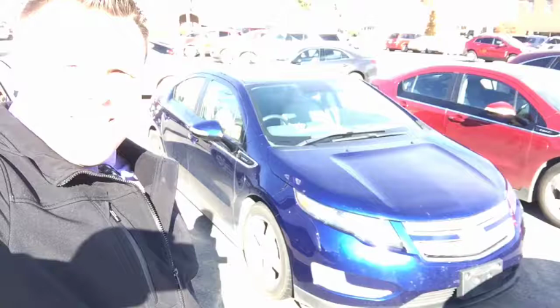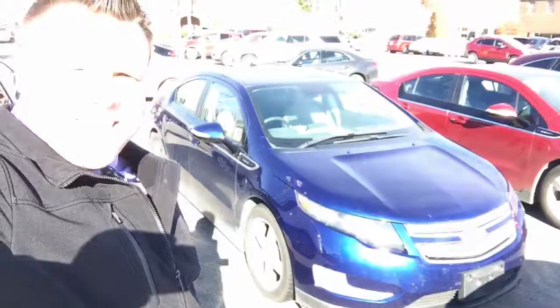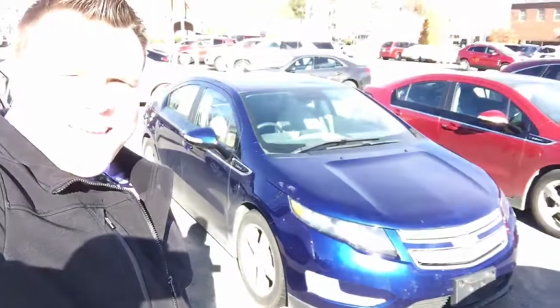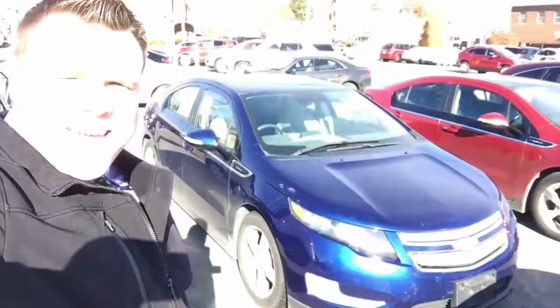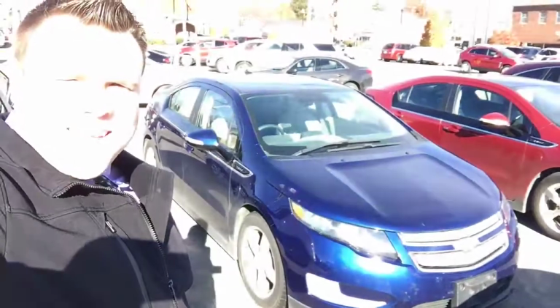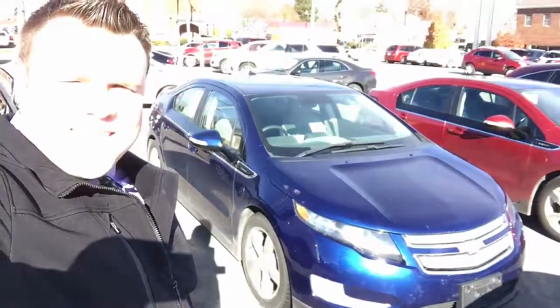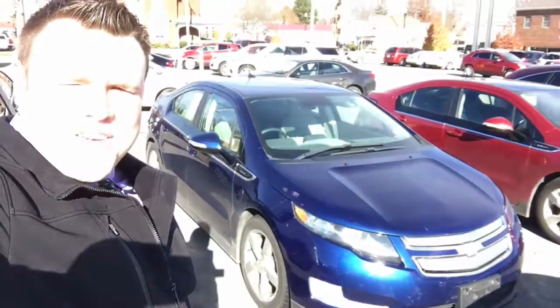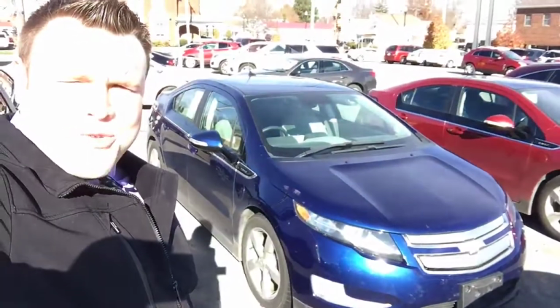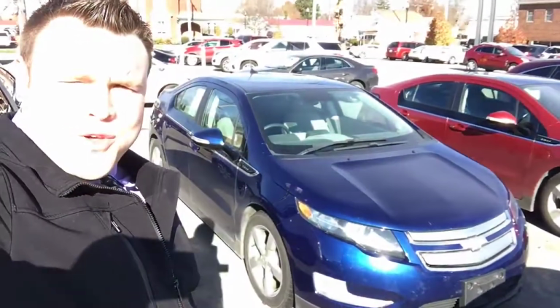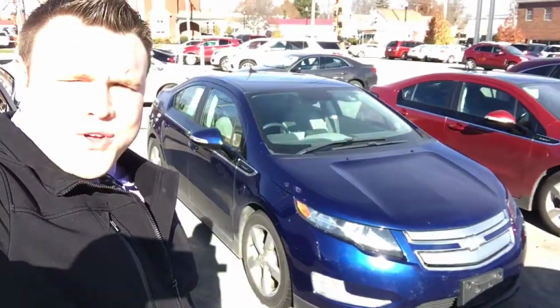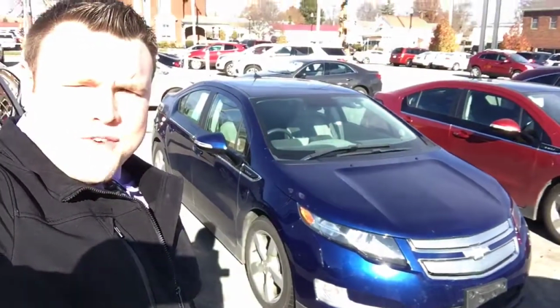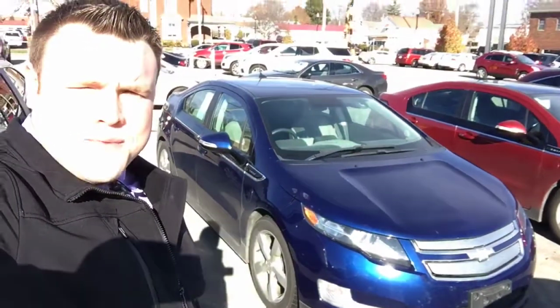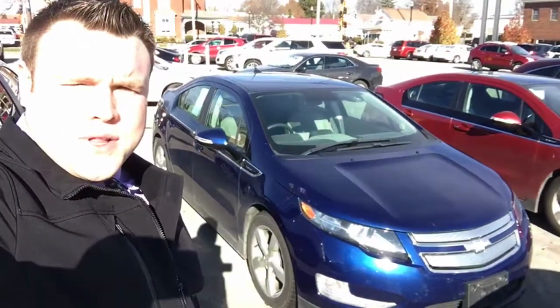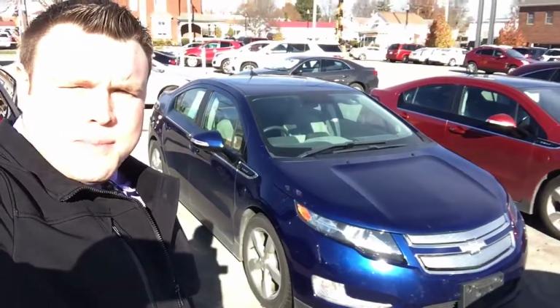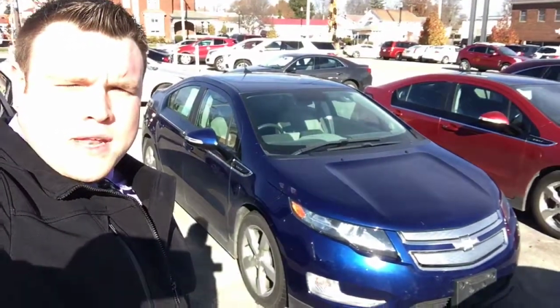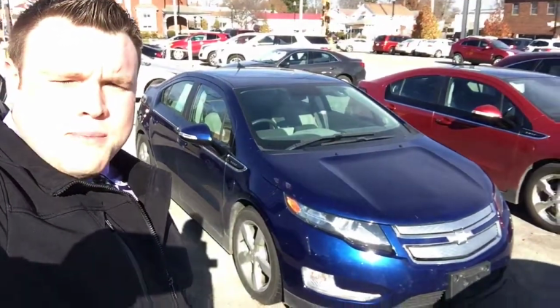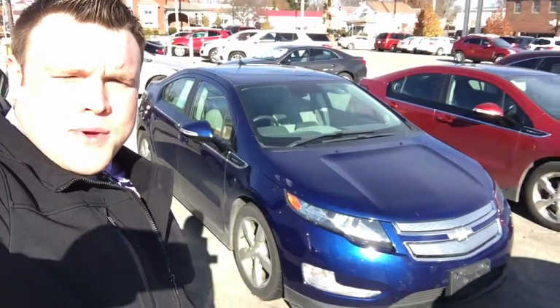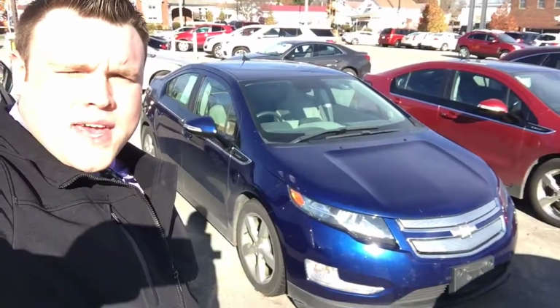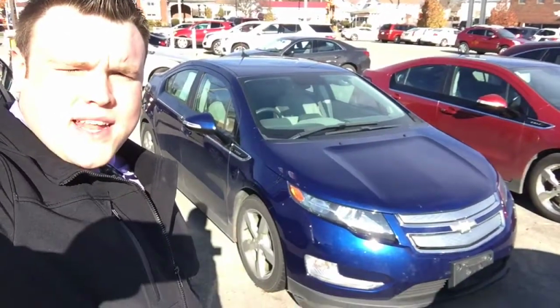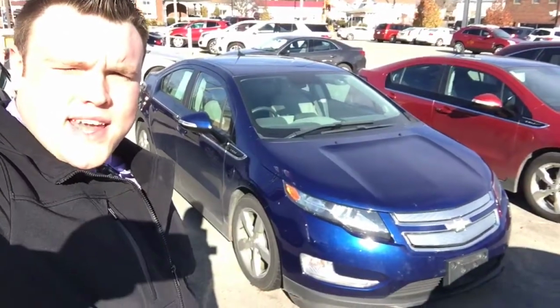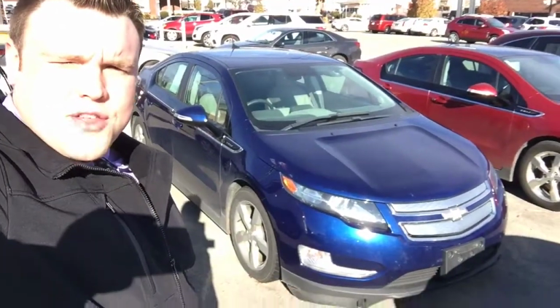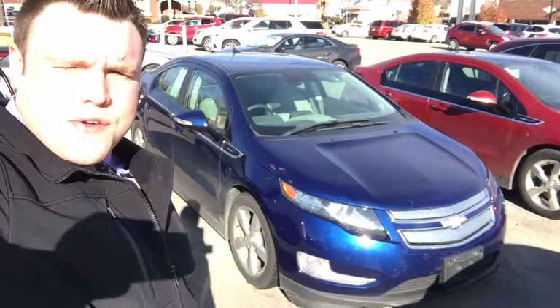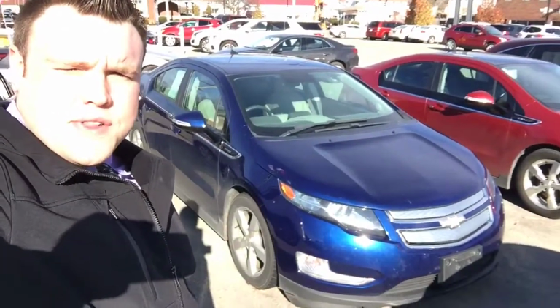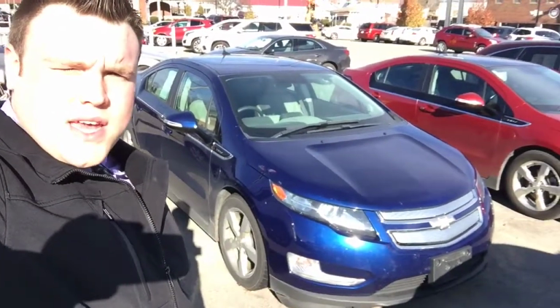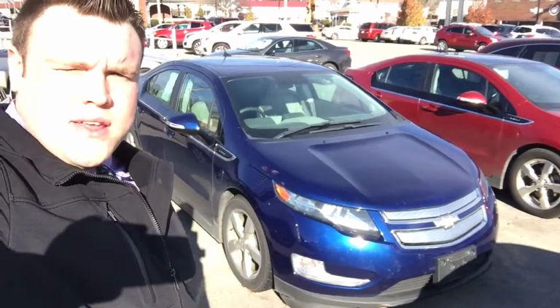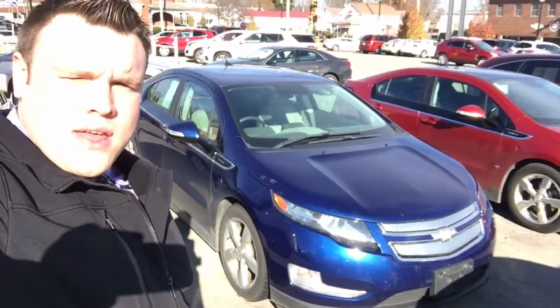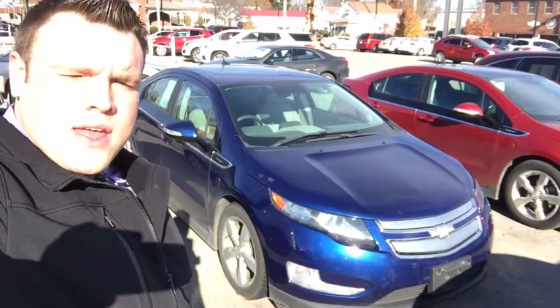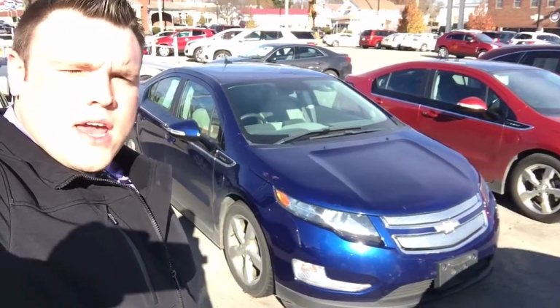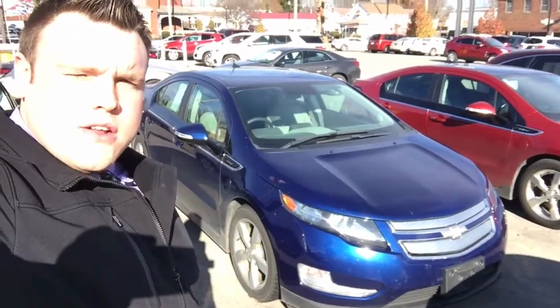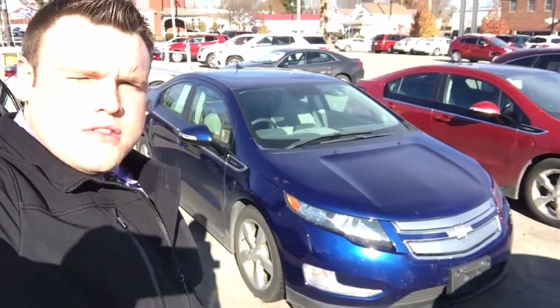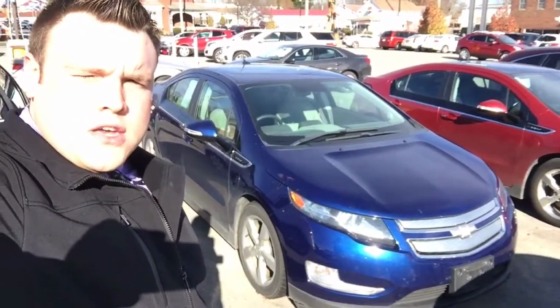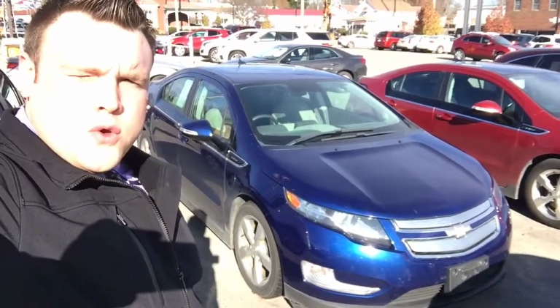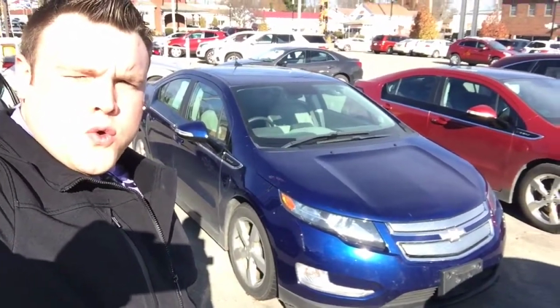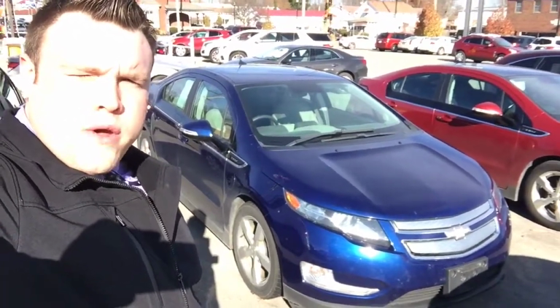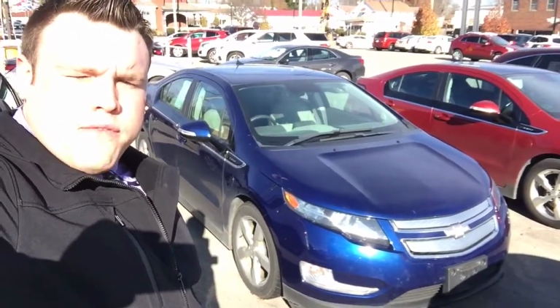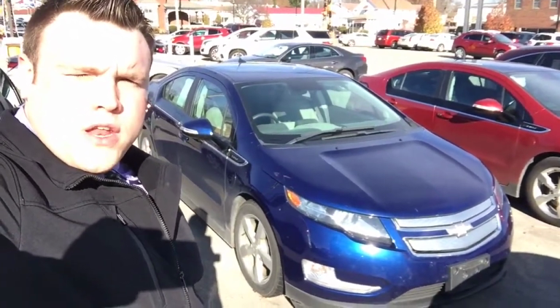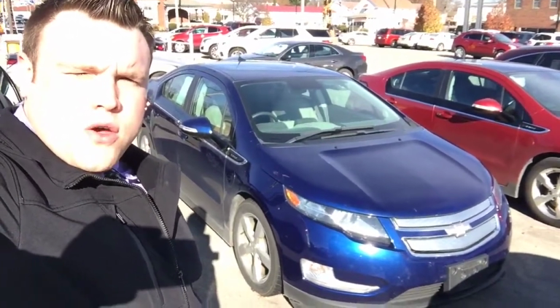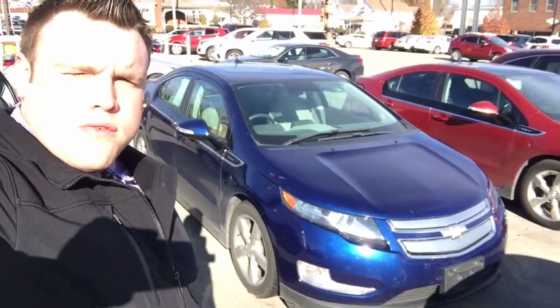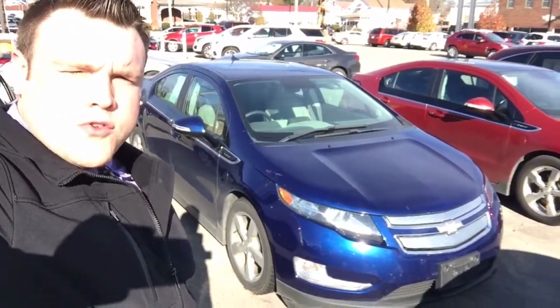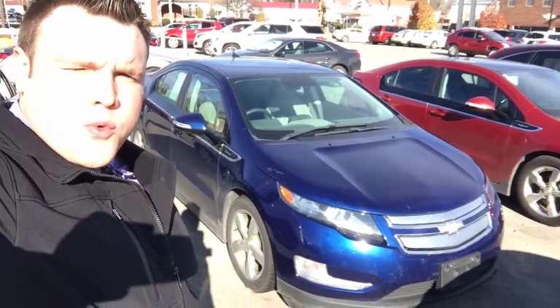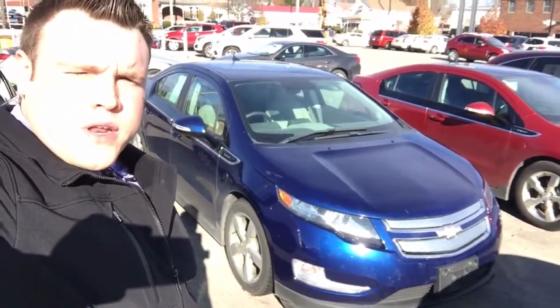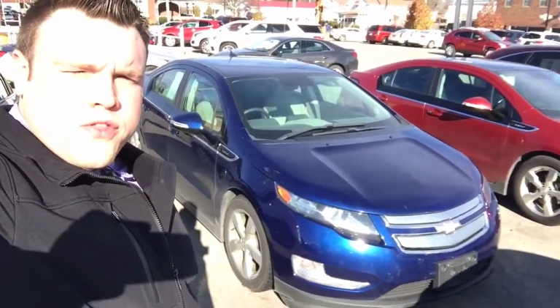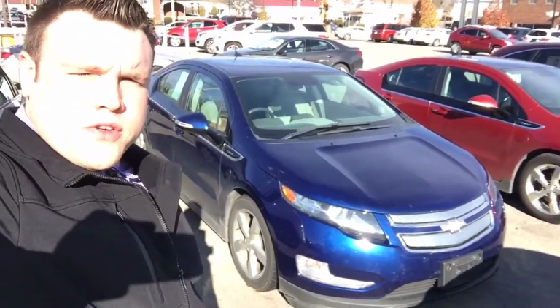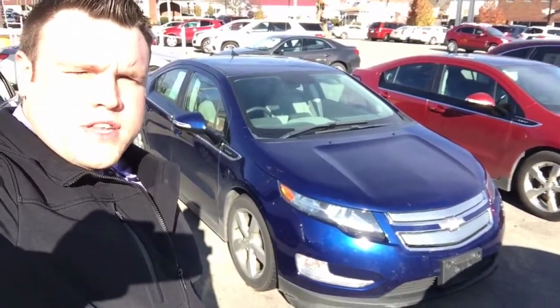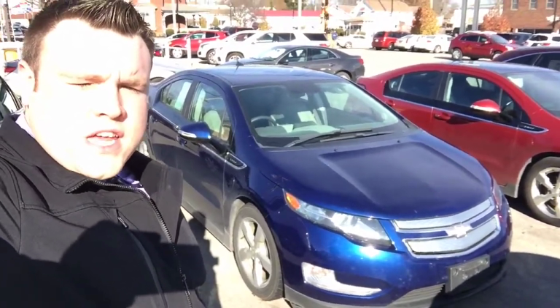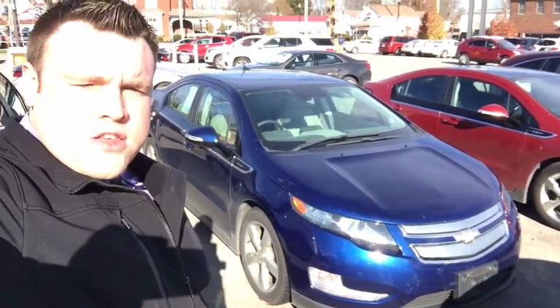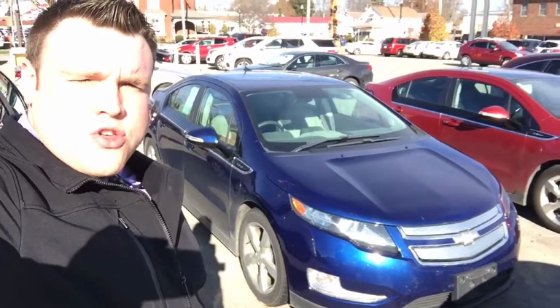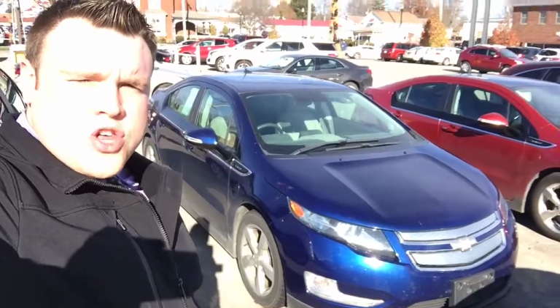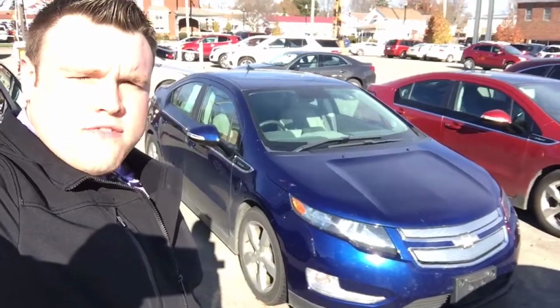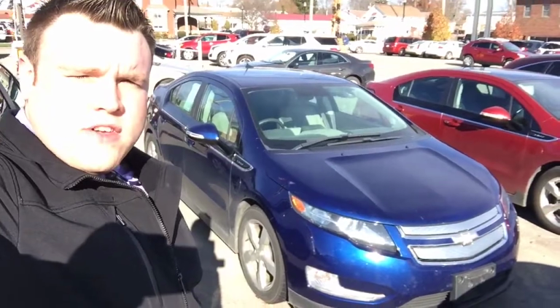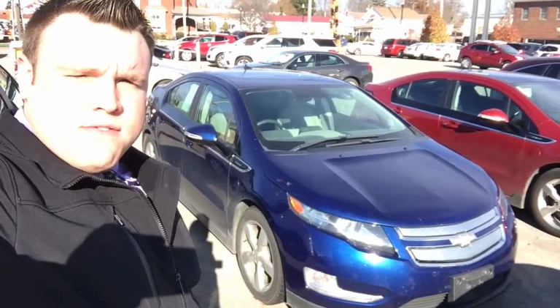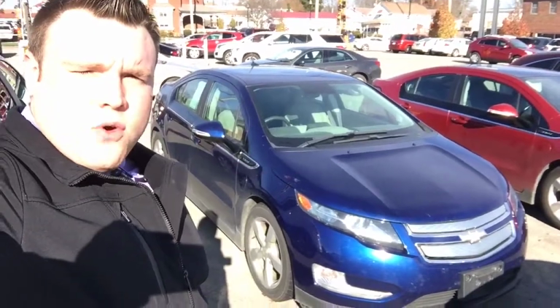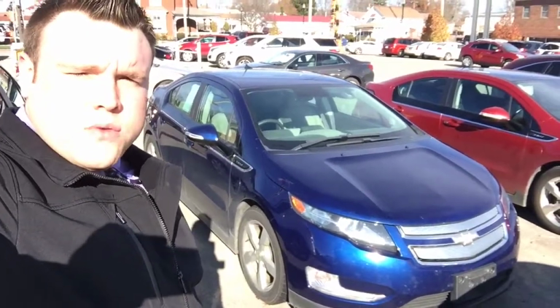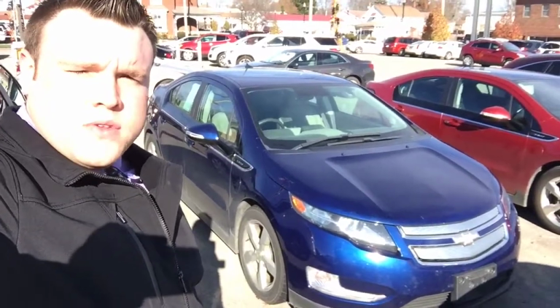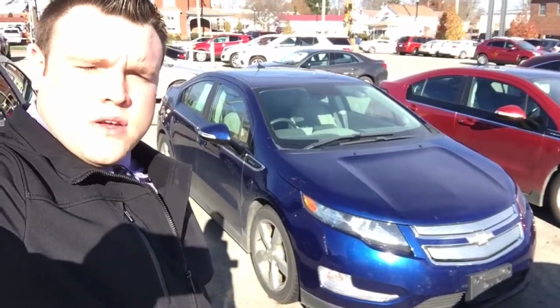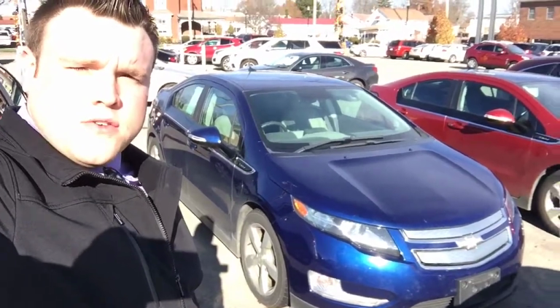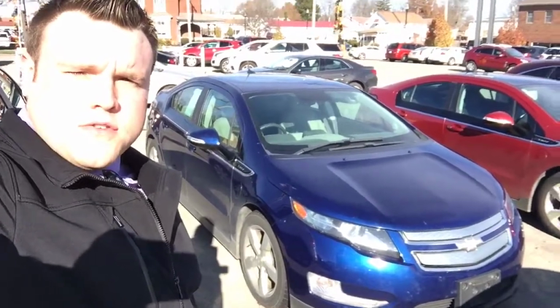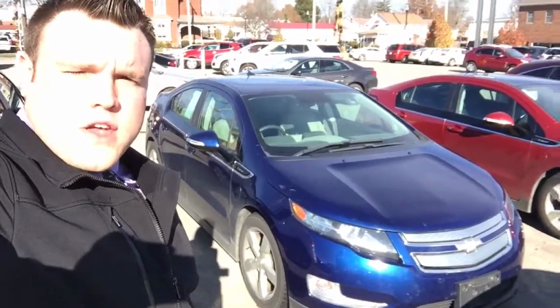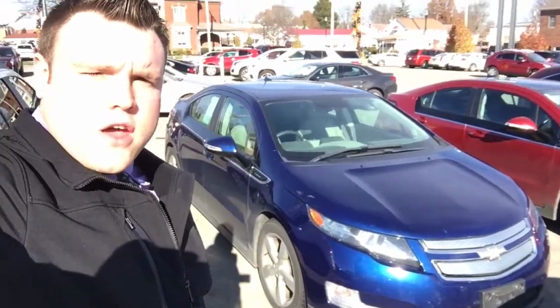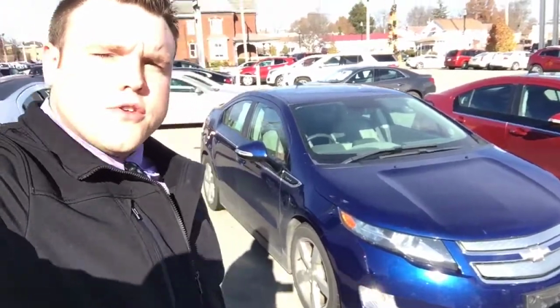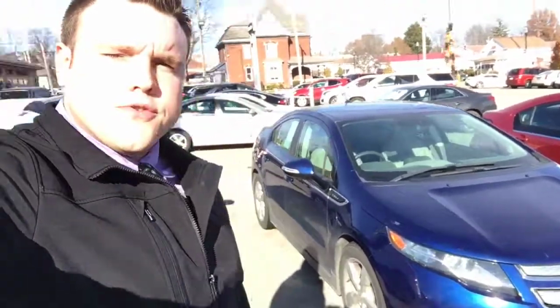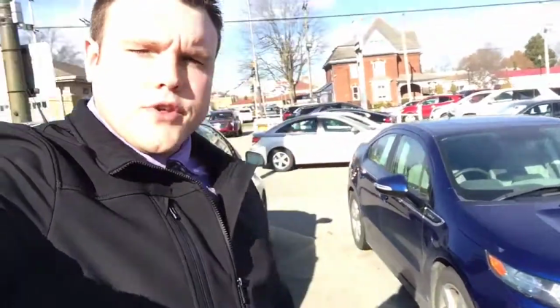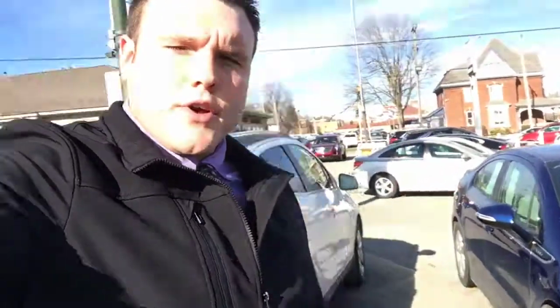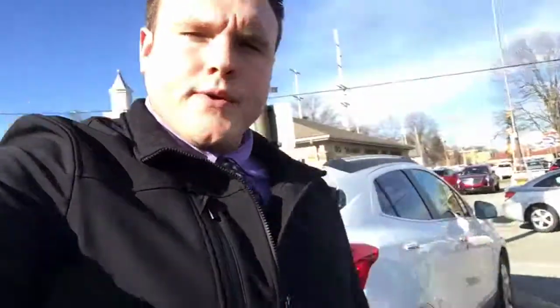Hey guys, Gage Schlegel here from Columbiana Buick Cadillac Chevrolet, here to take you a quick video of our 2013 Chevy Volt, so let's take a closer look.